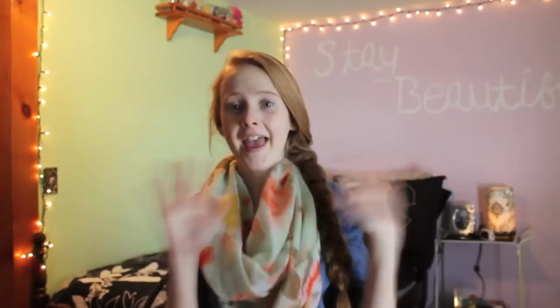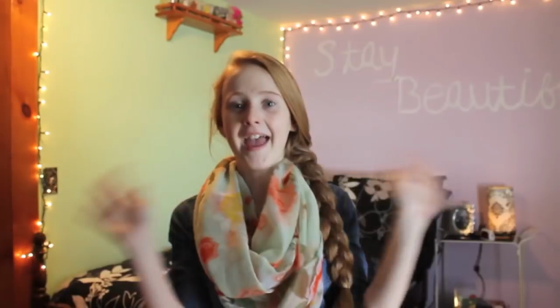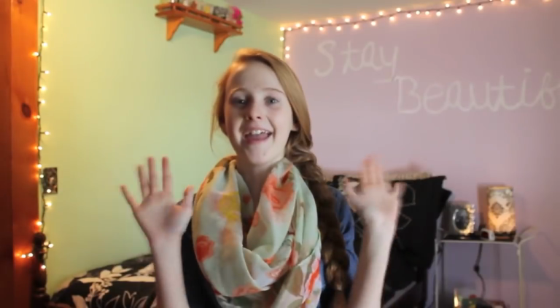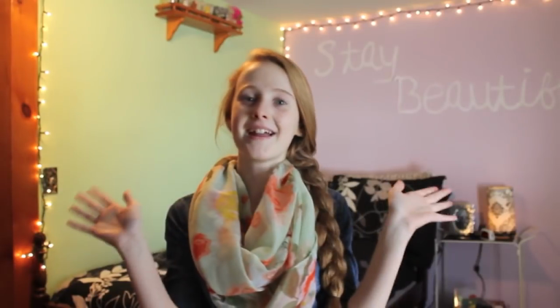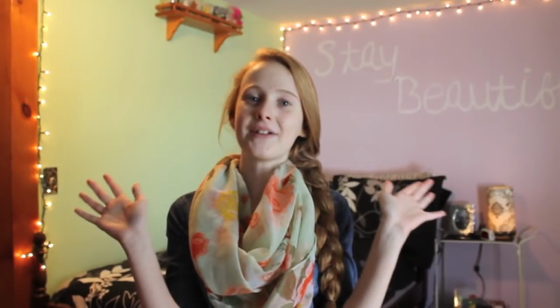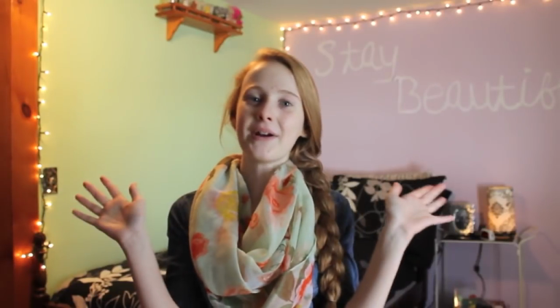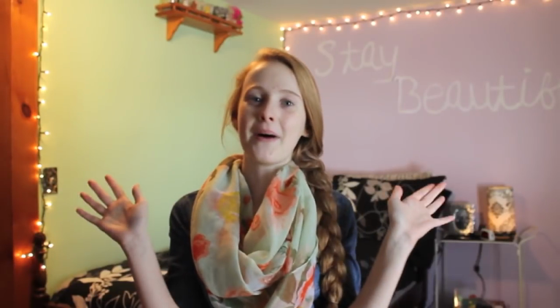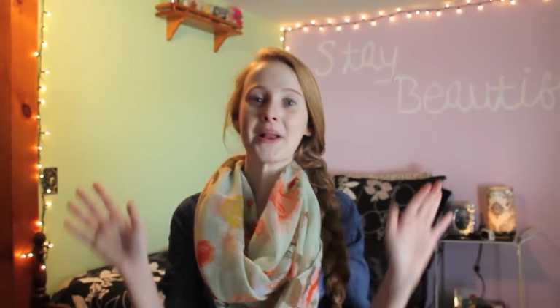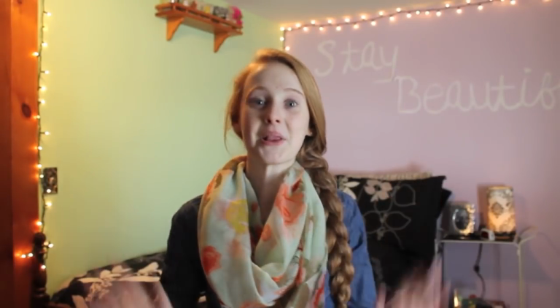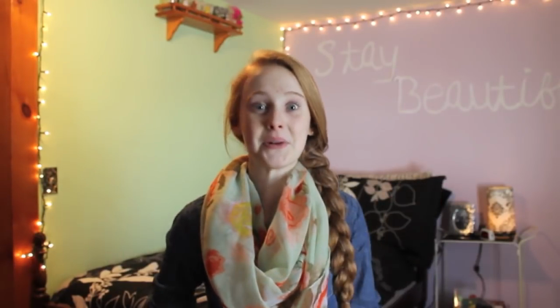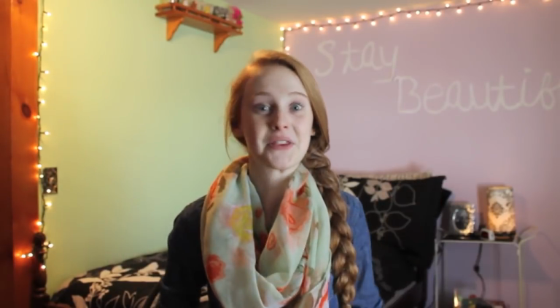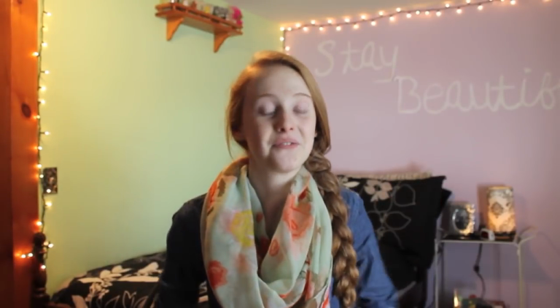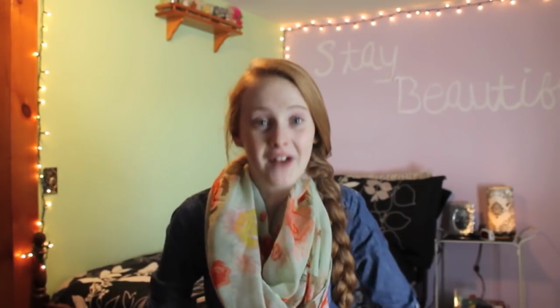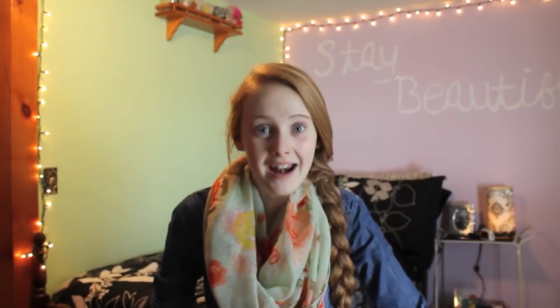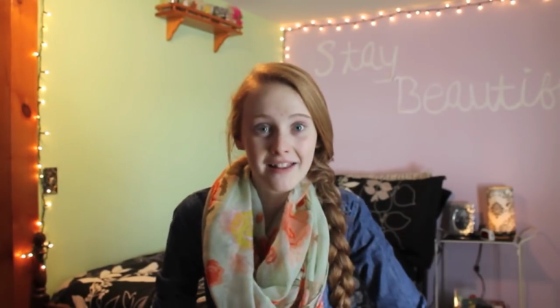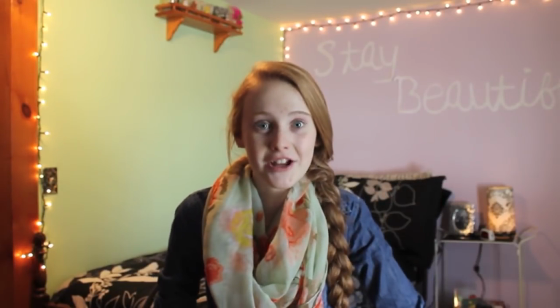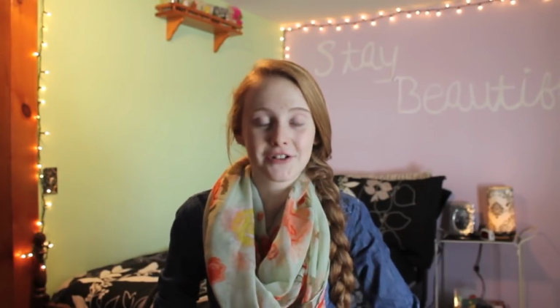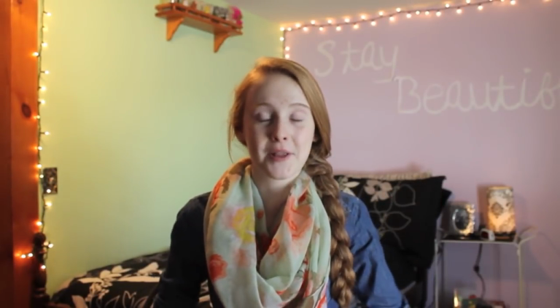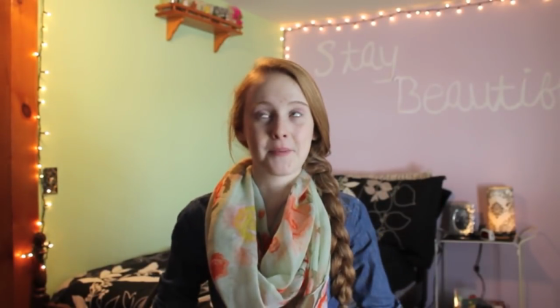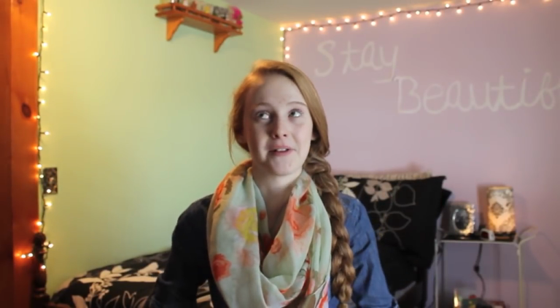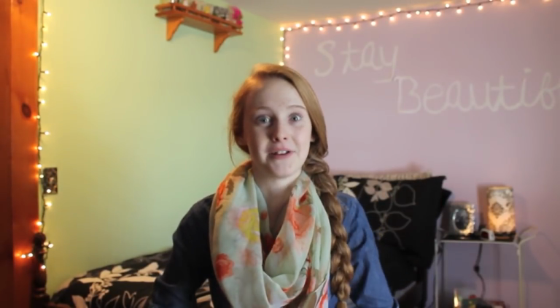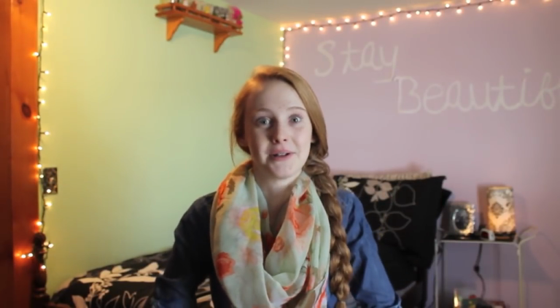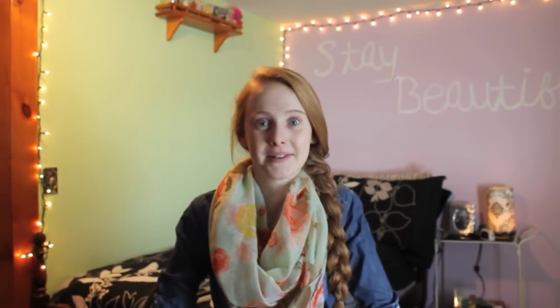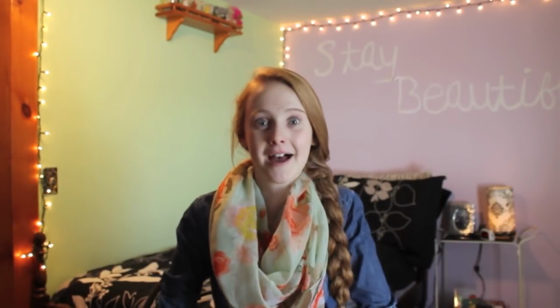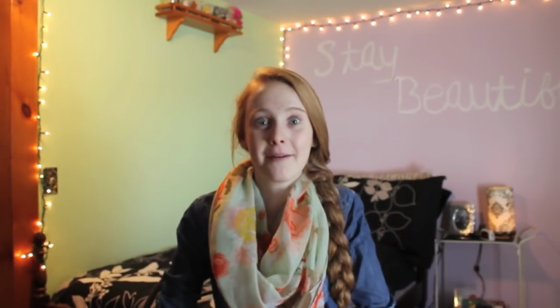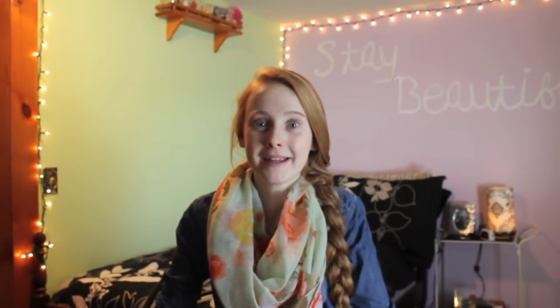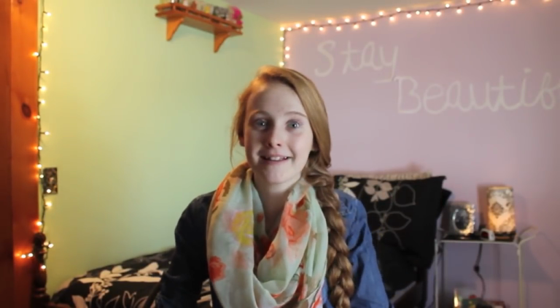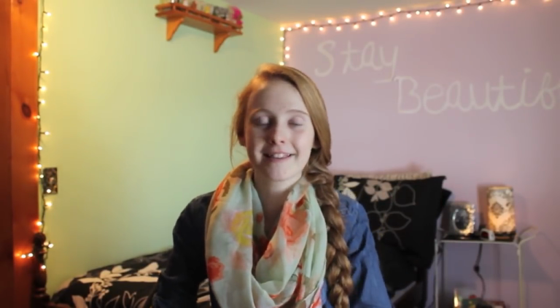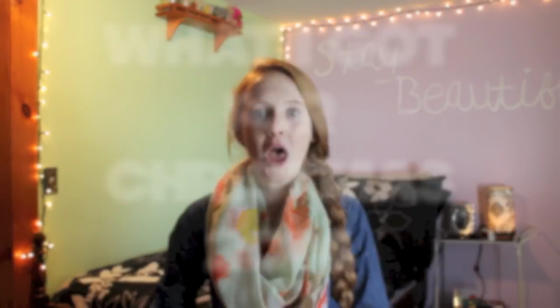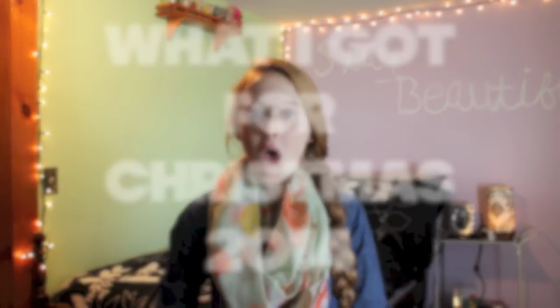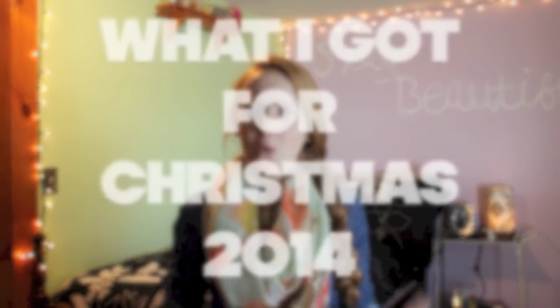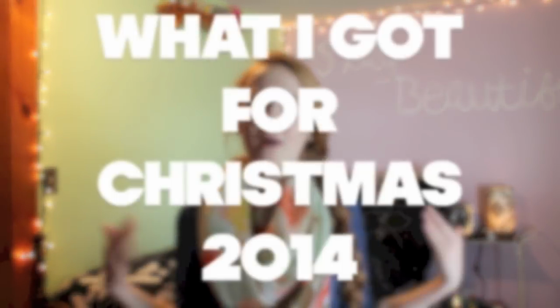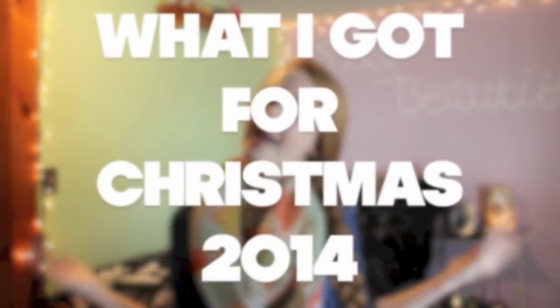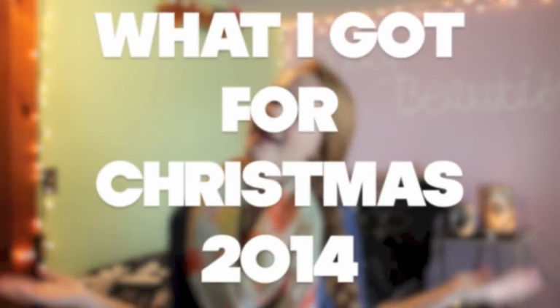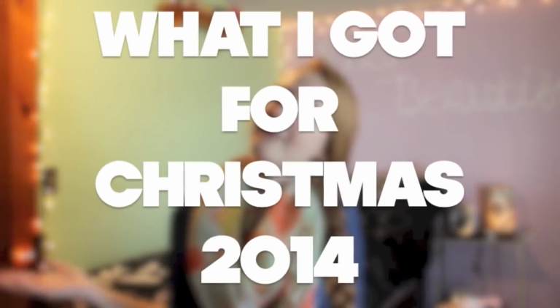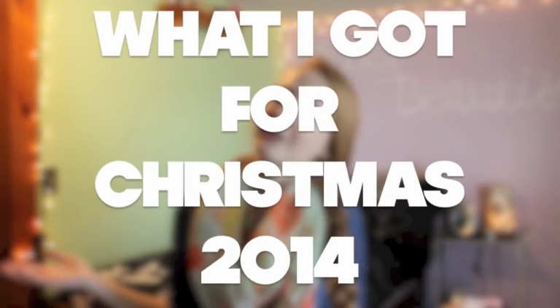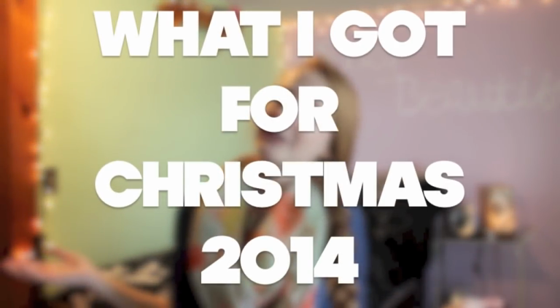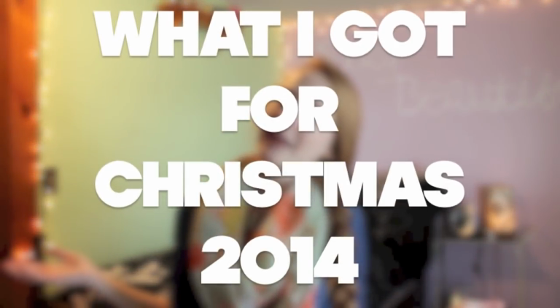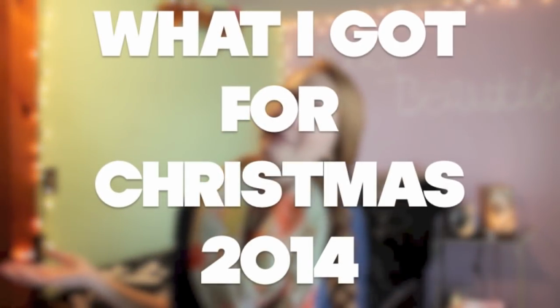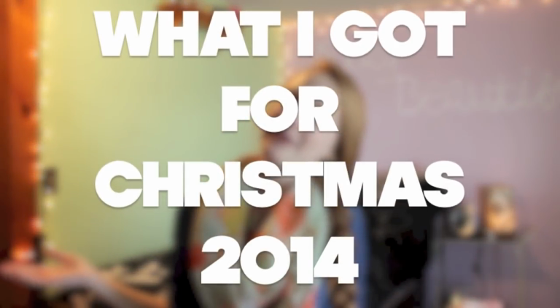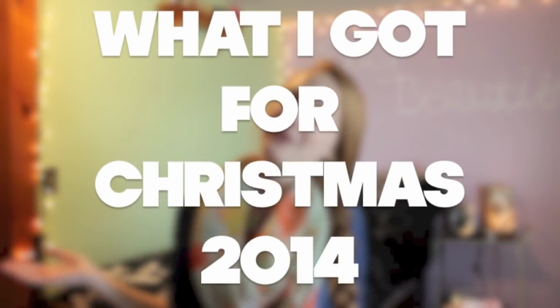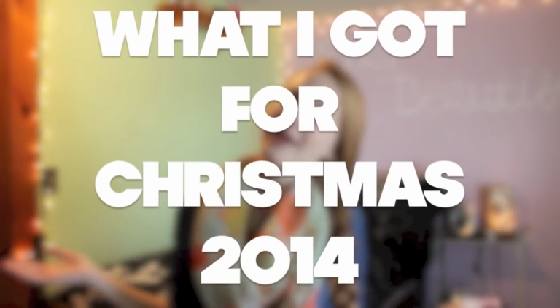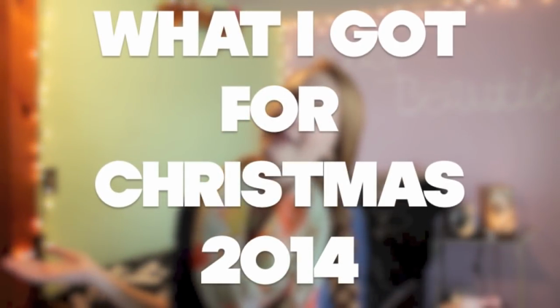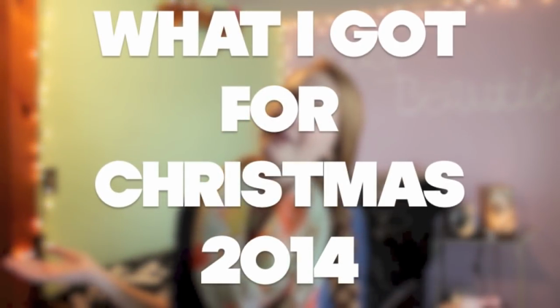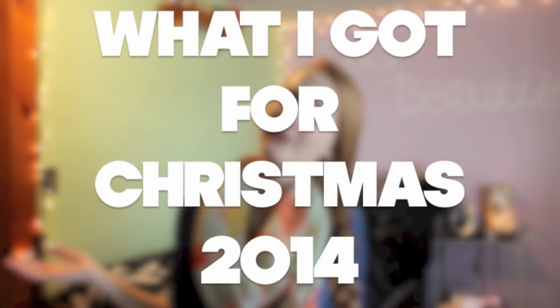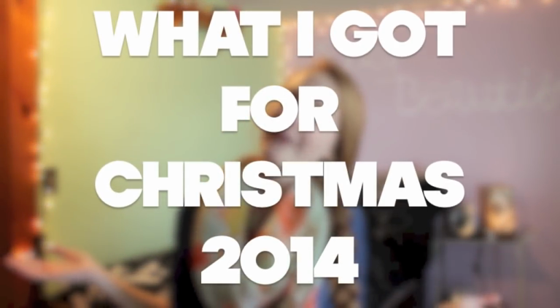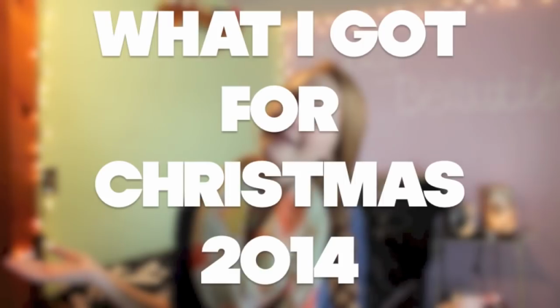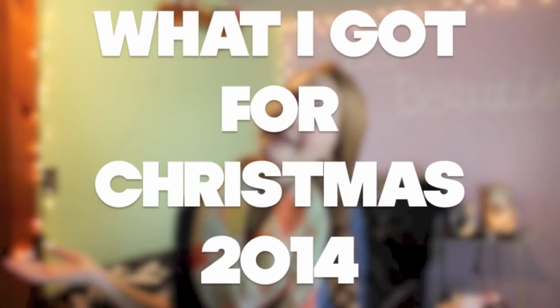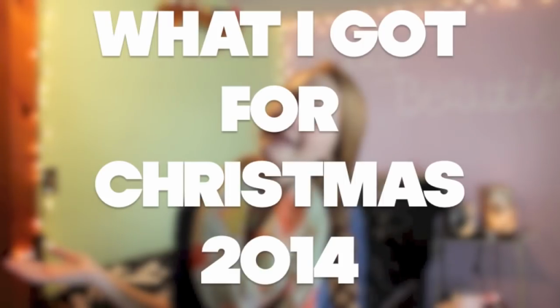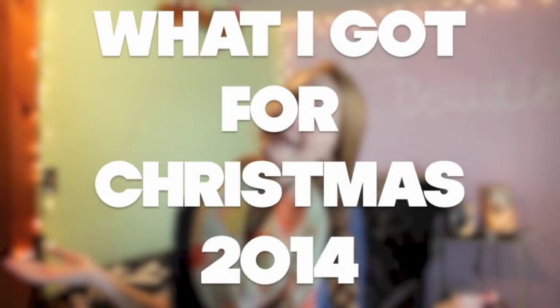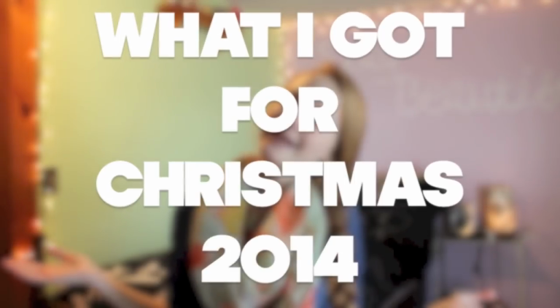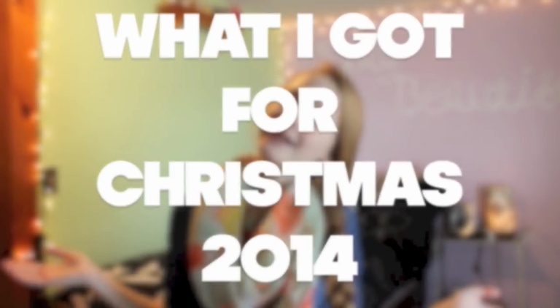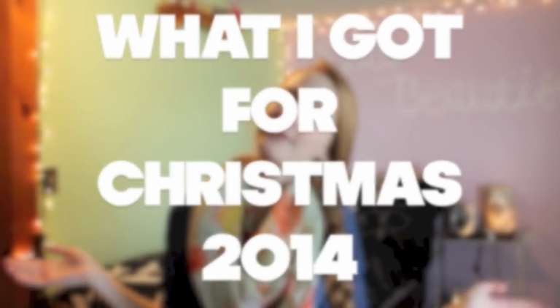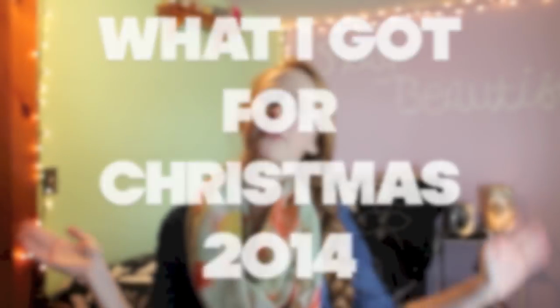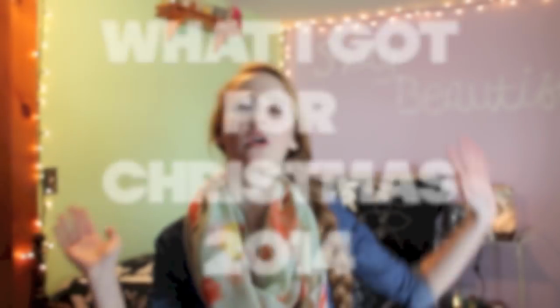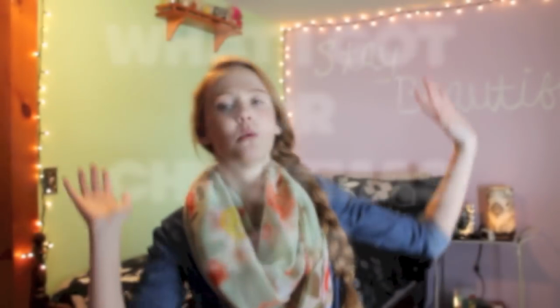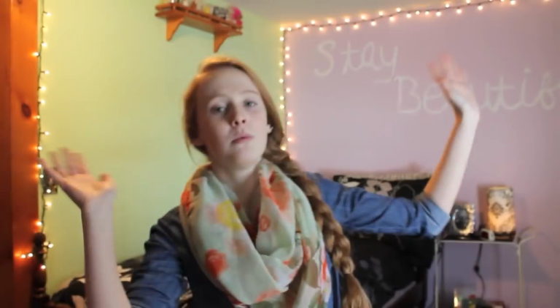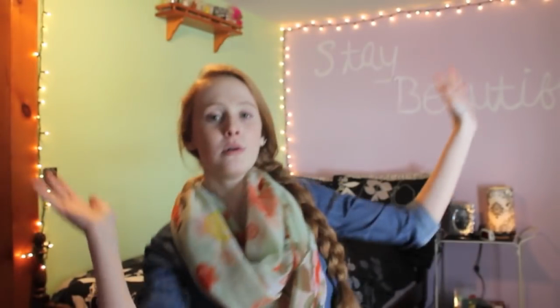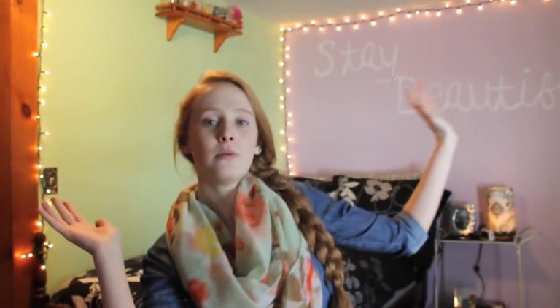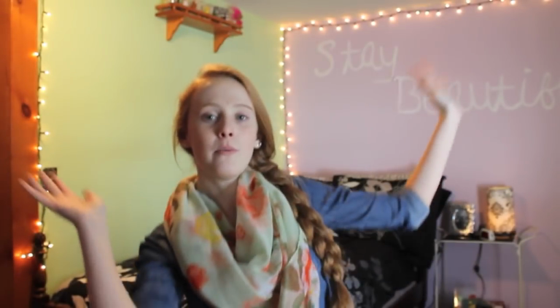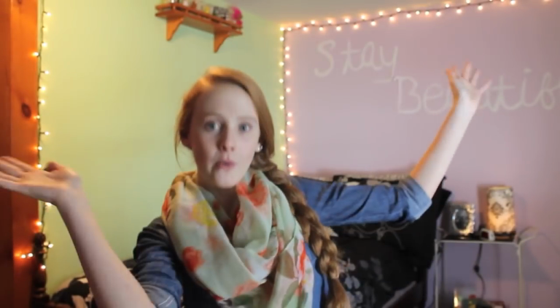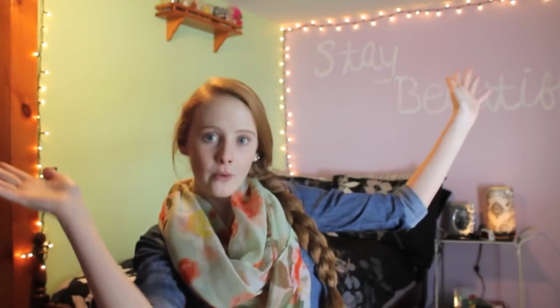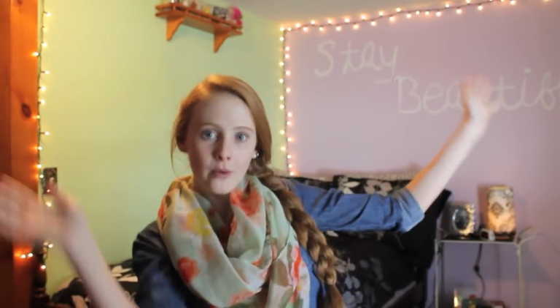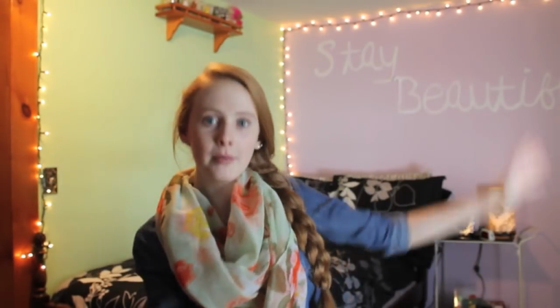Hey everyone! So it's finally Christmas and you know what that means? What I got for Christmas 2014!